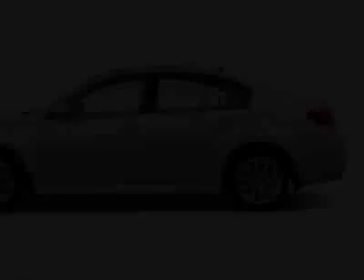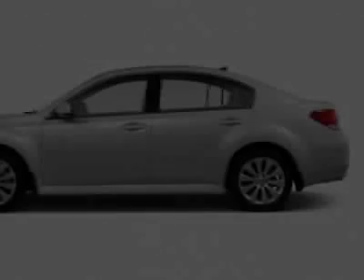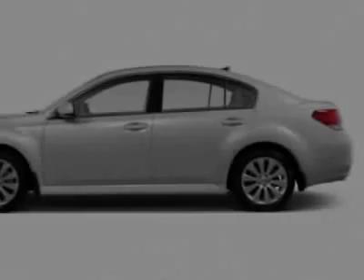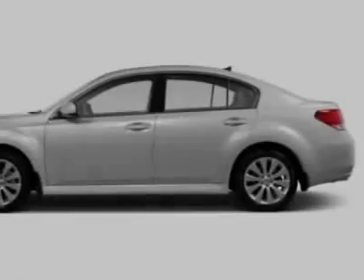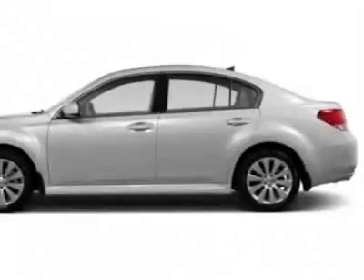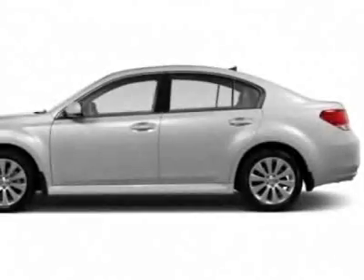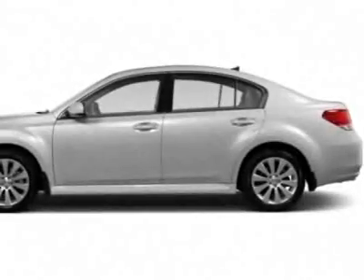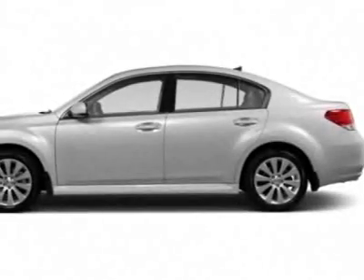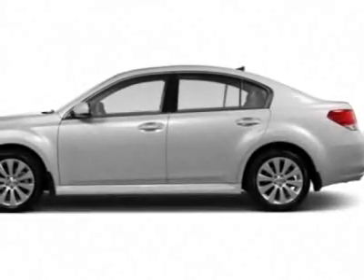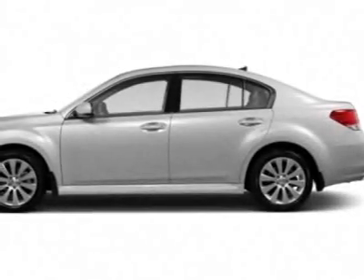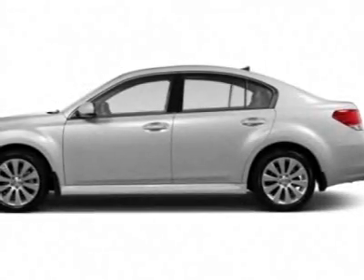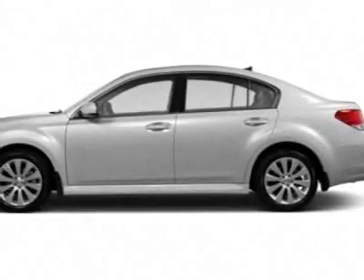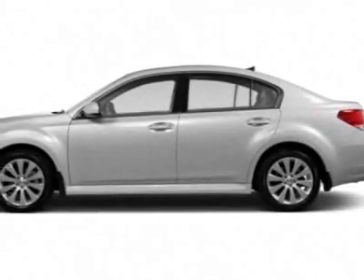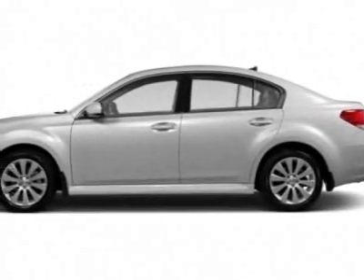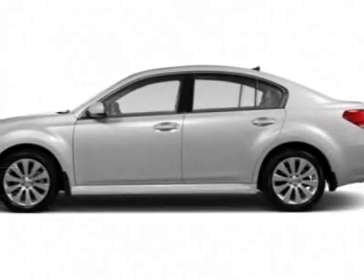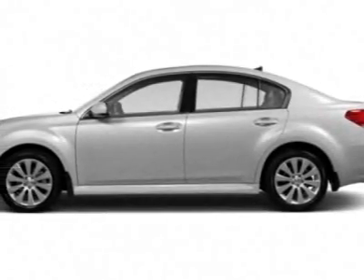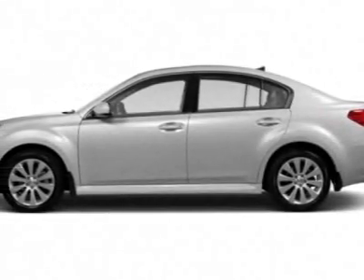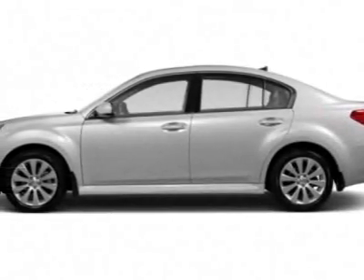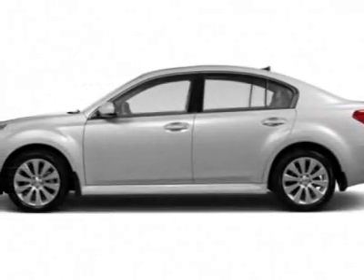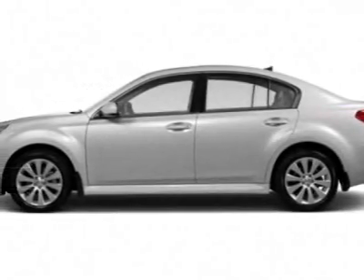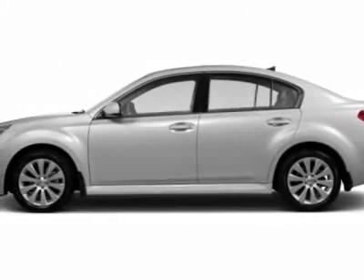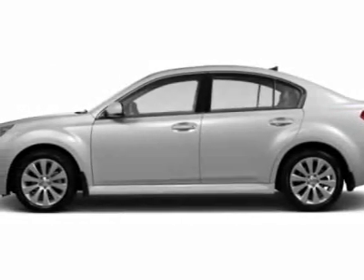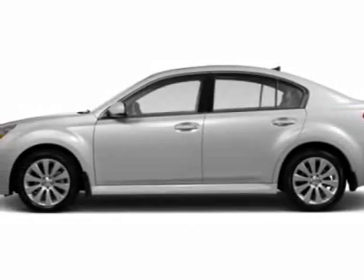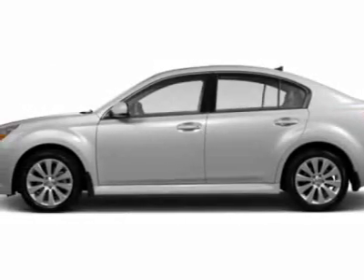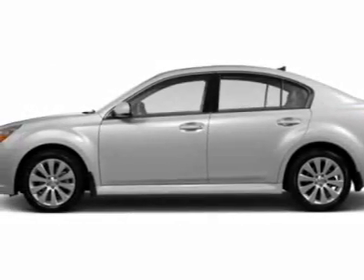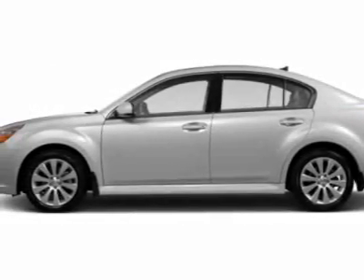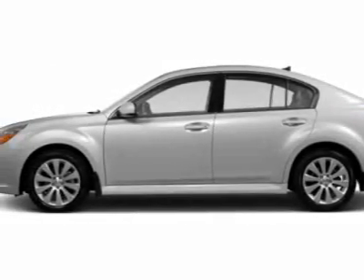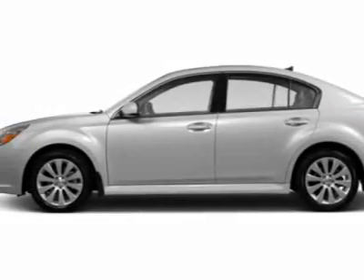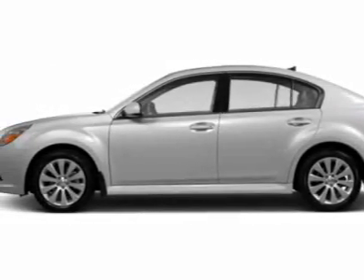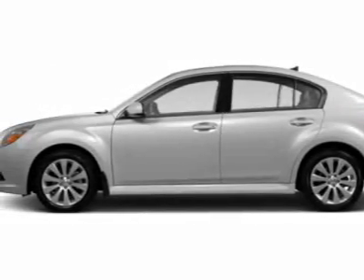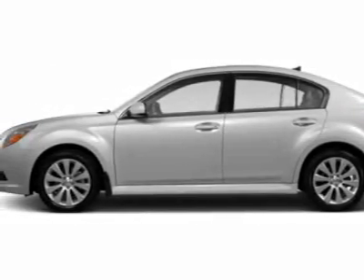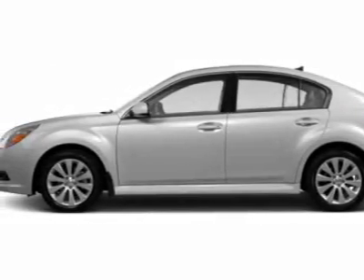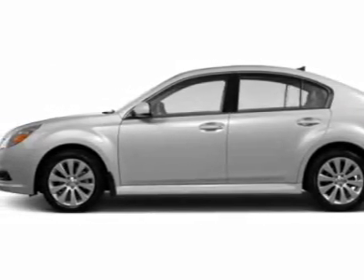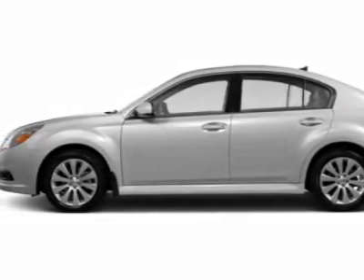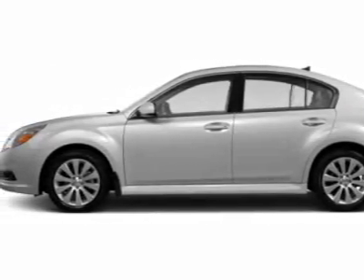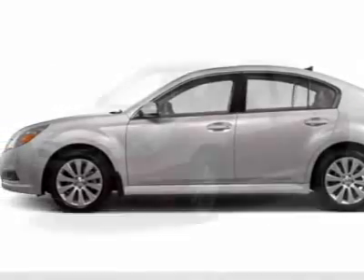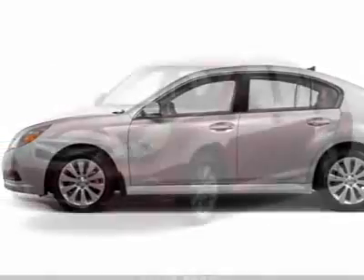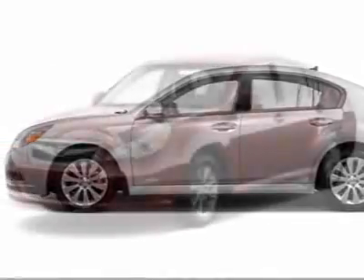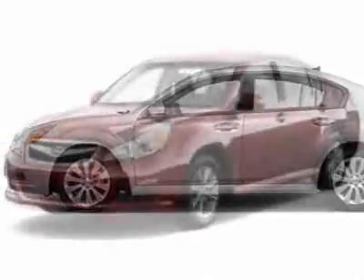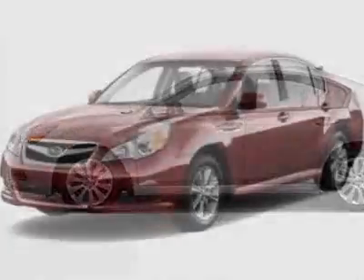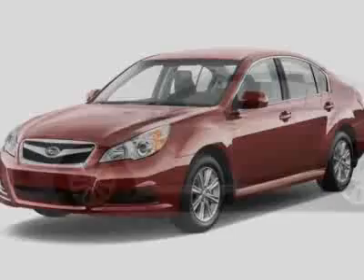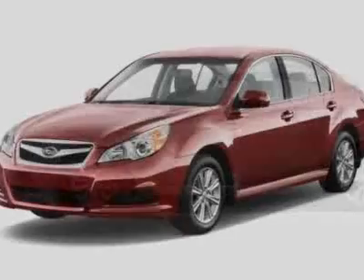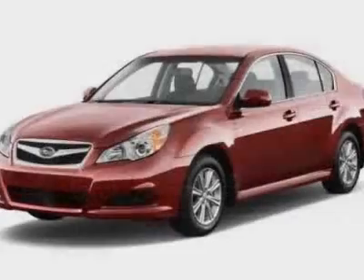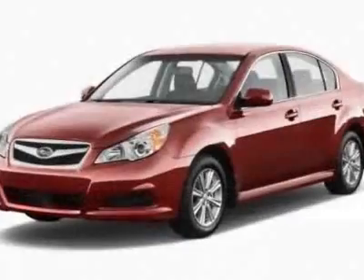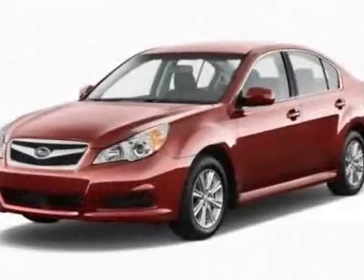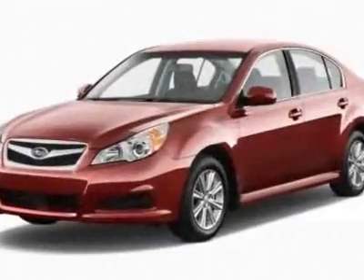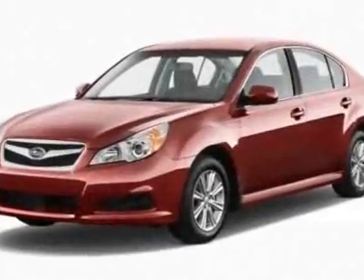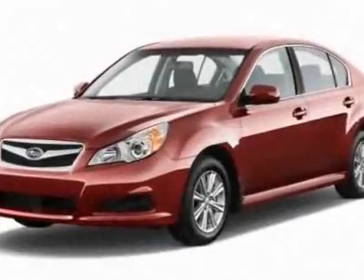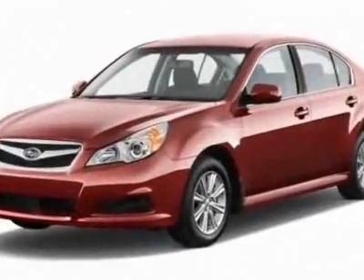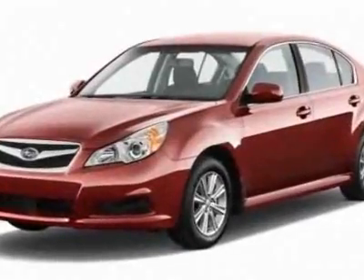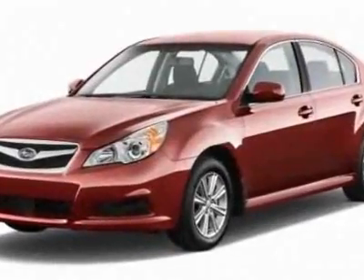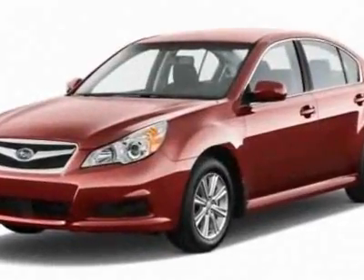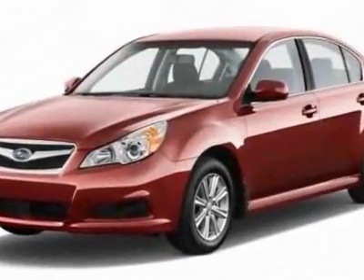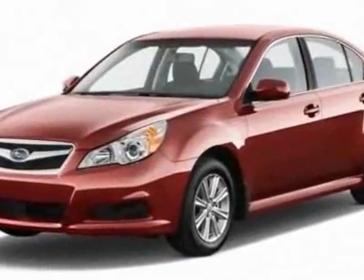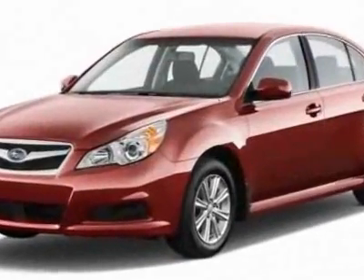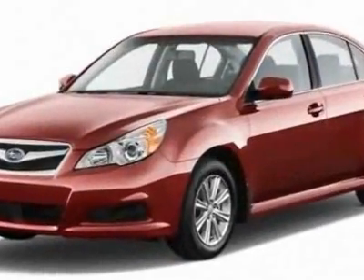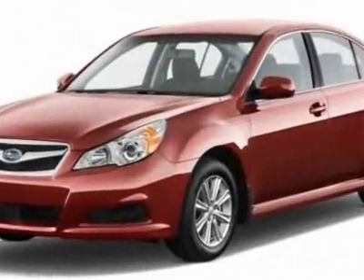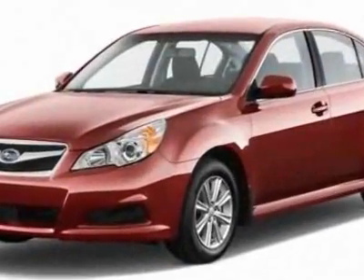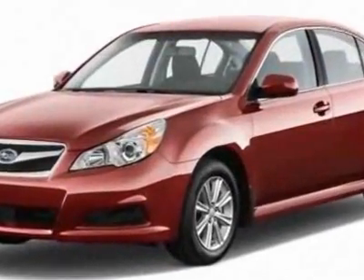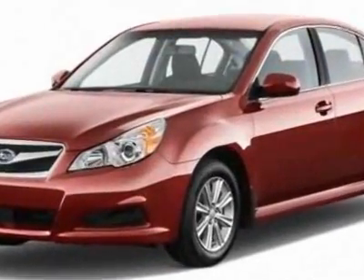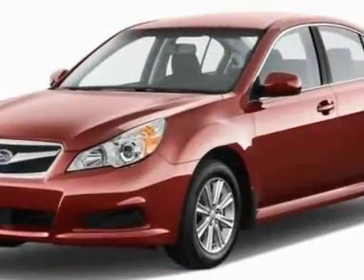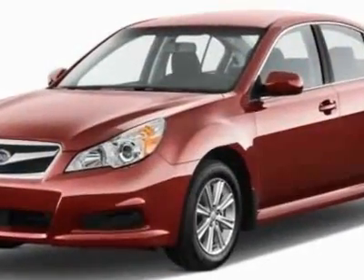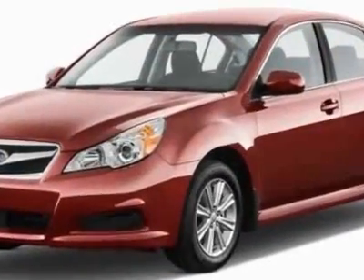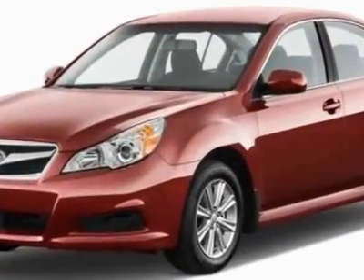Take a look at this new 2012 Subaru Legacy. For your protection, this vehicle has a full factory warranty.